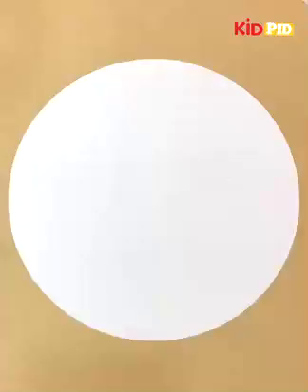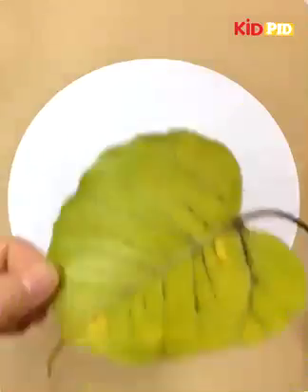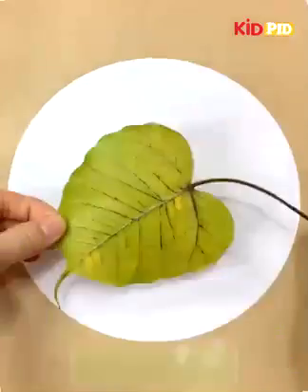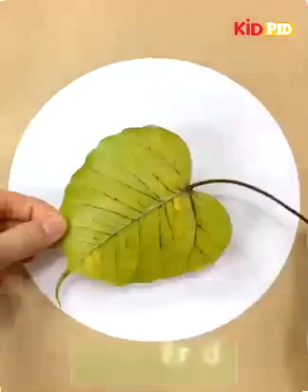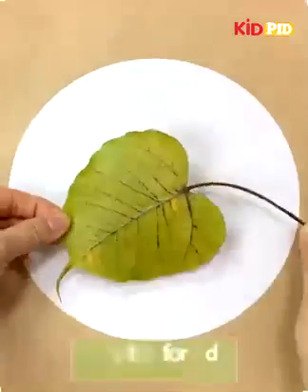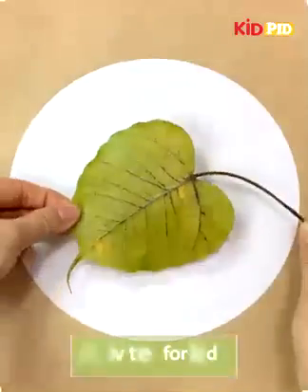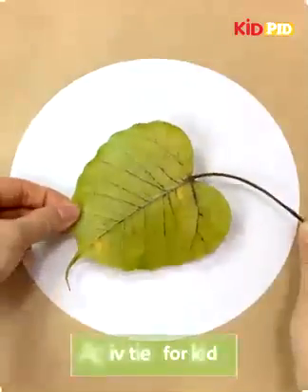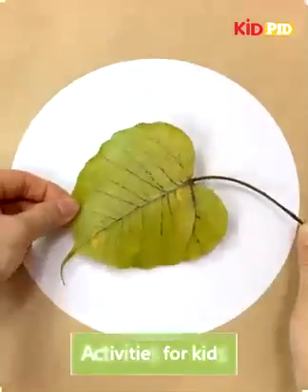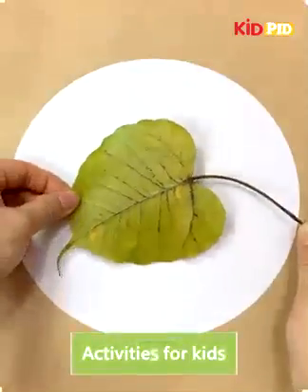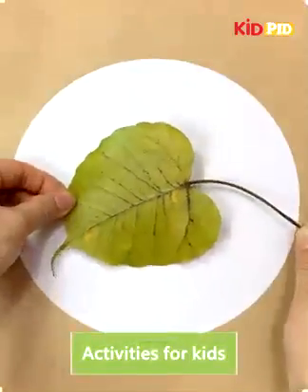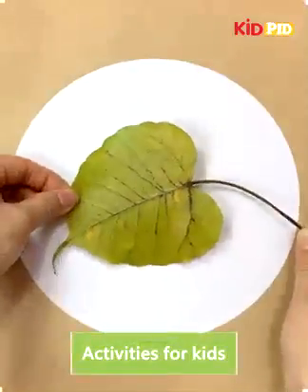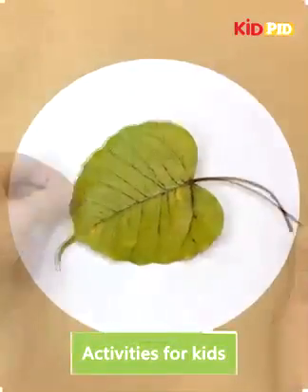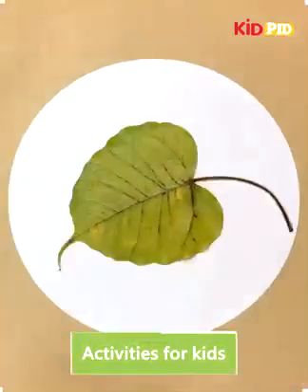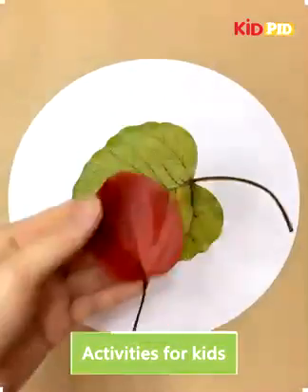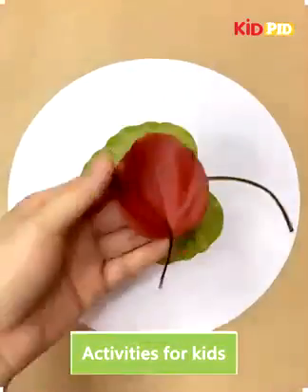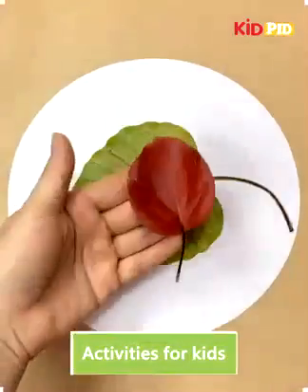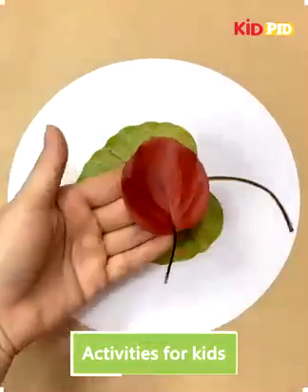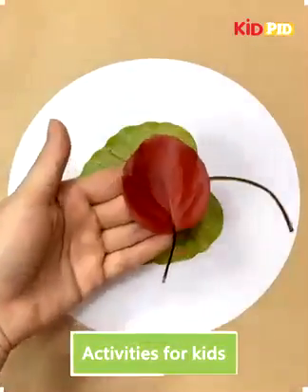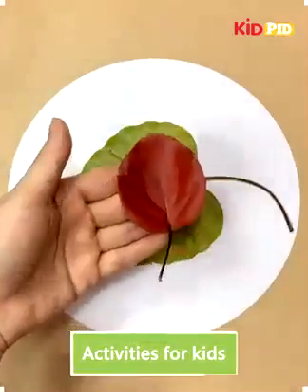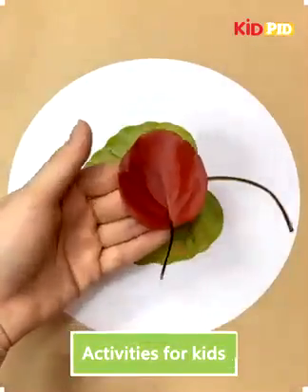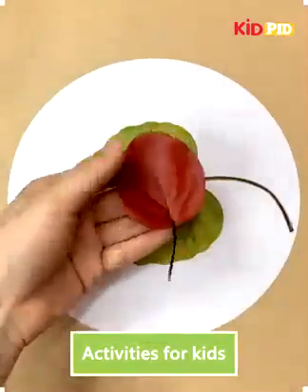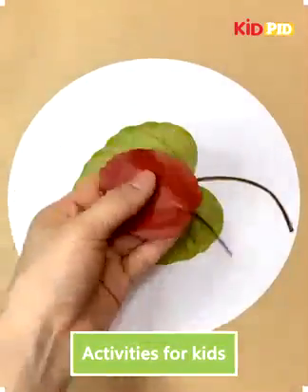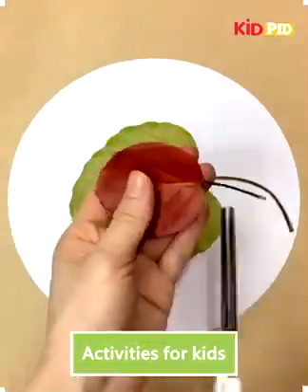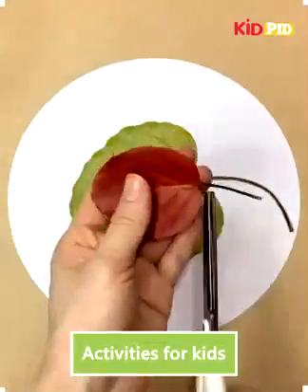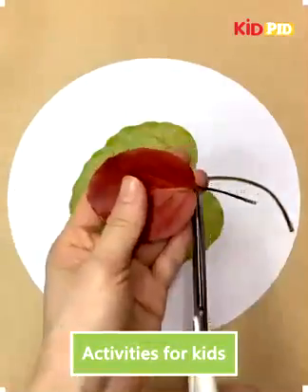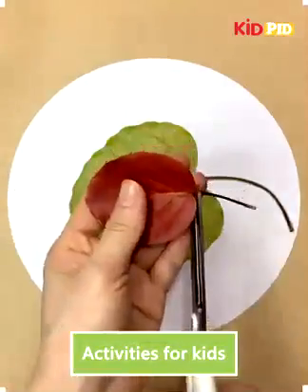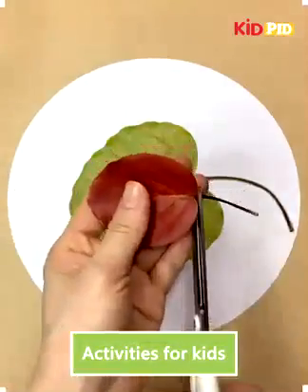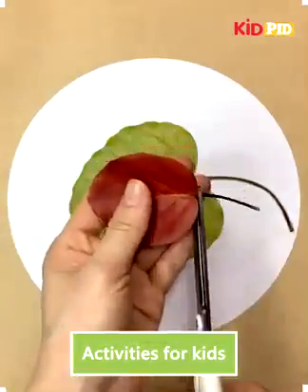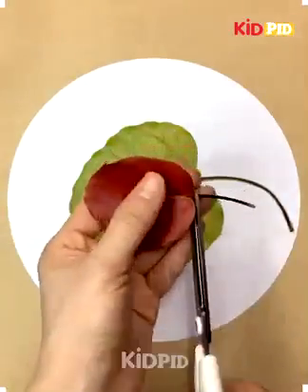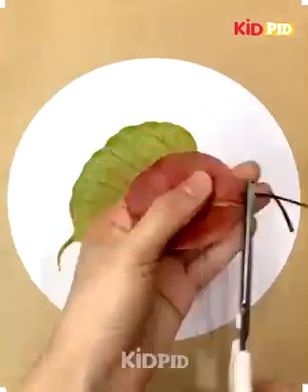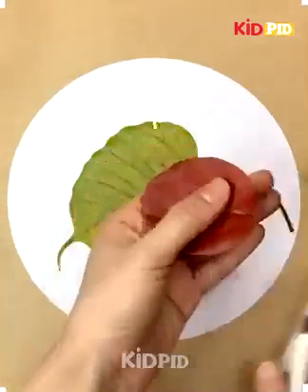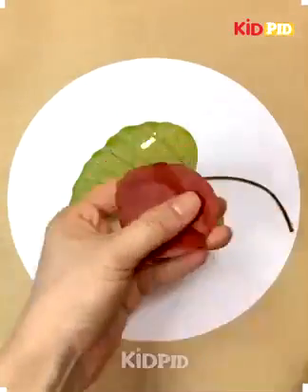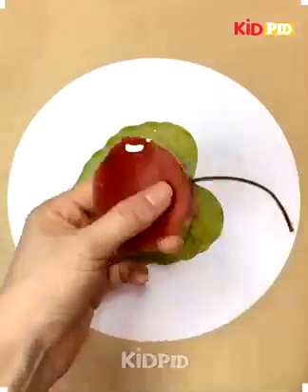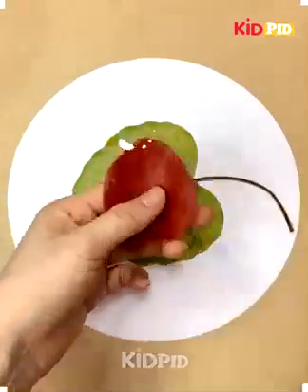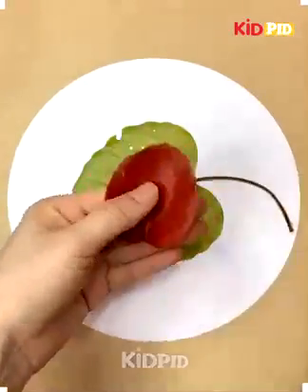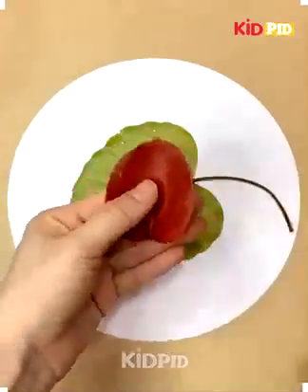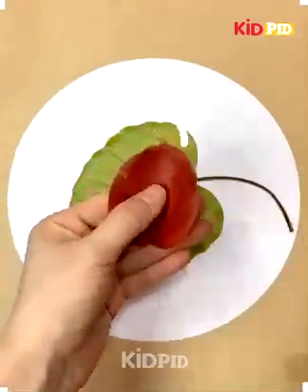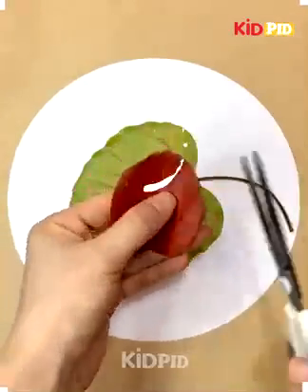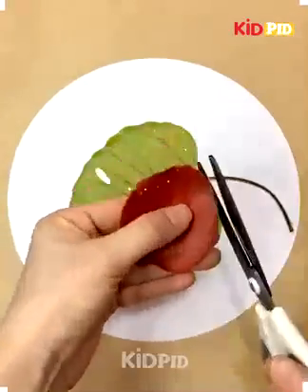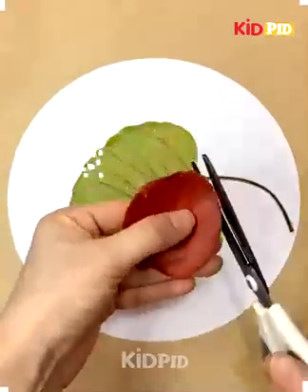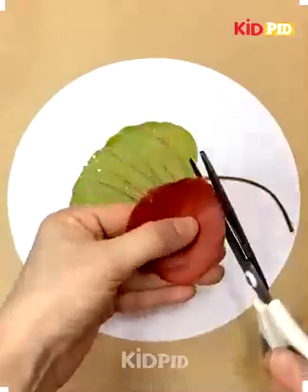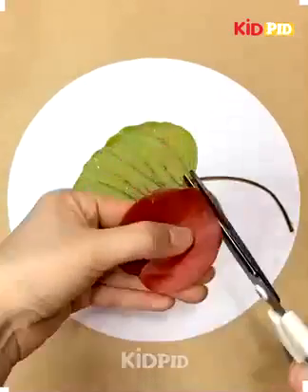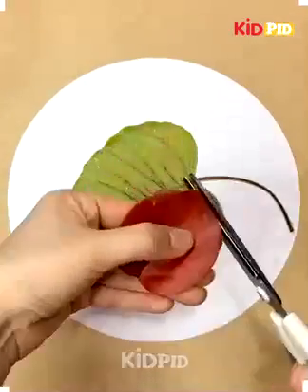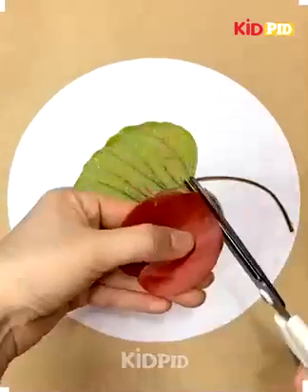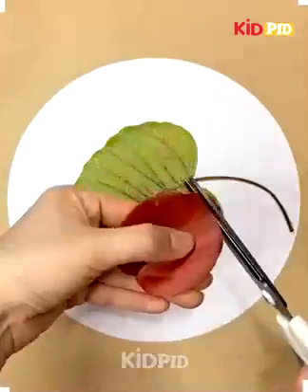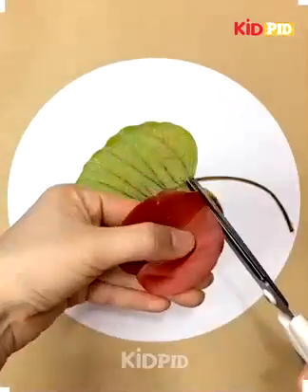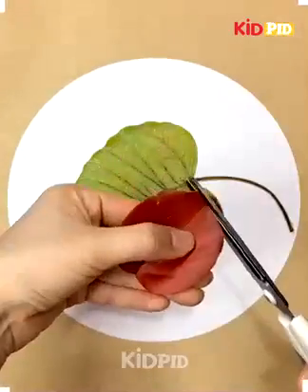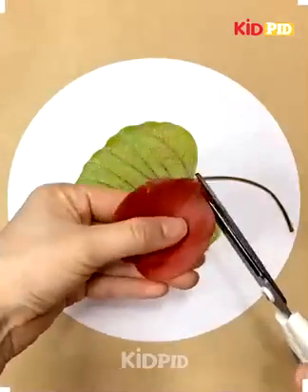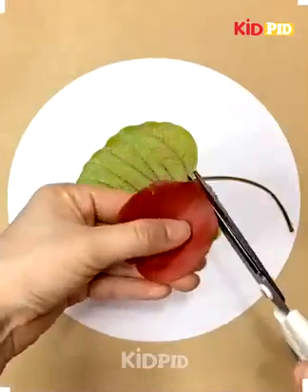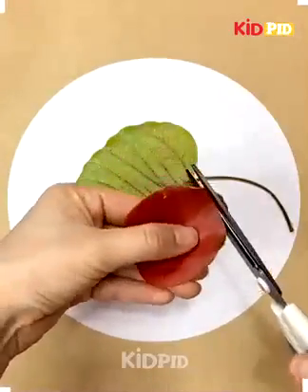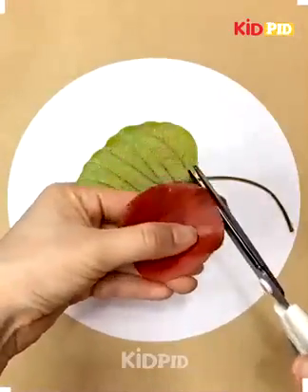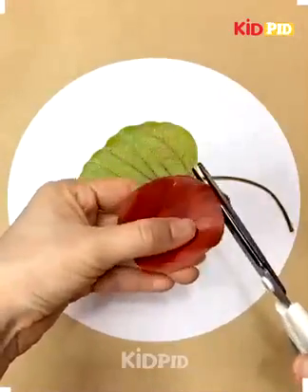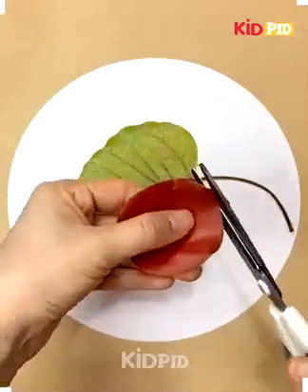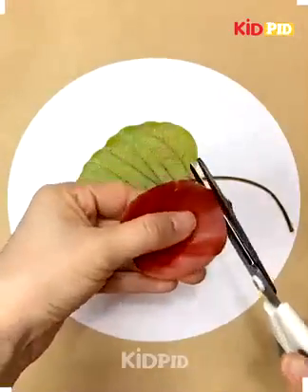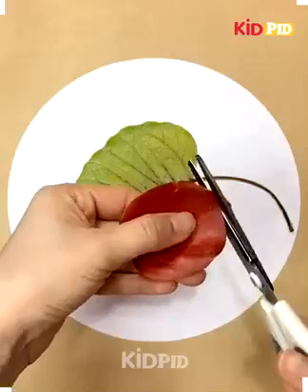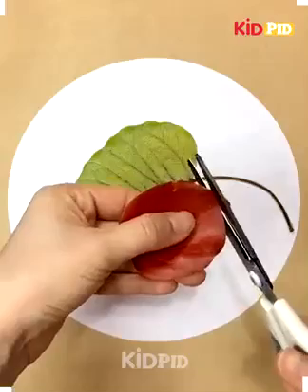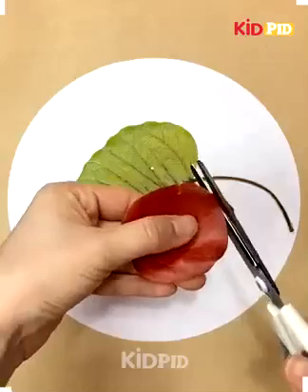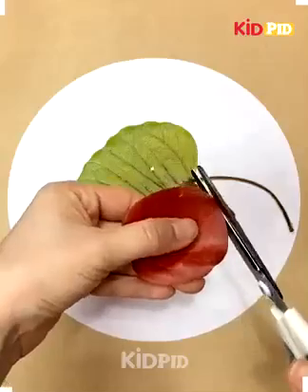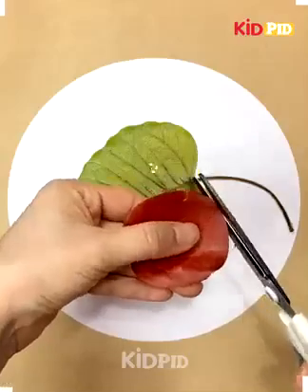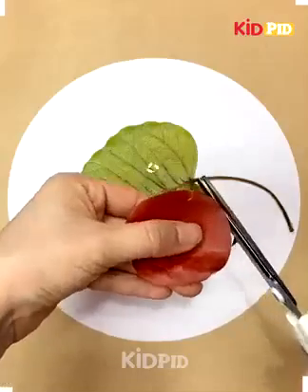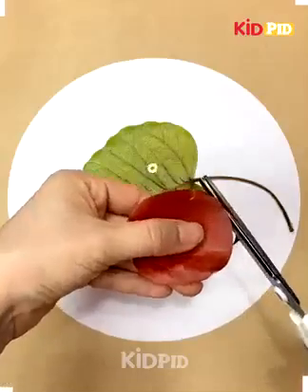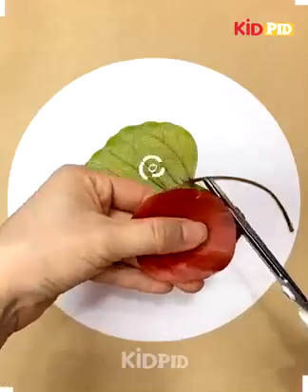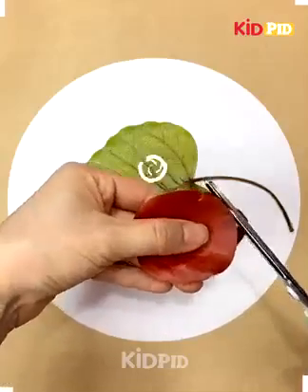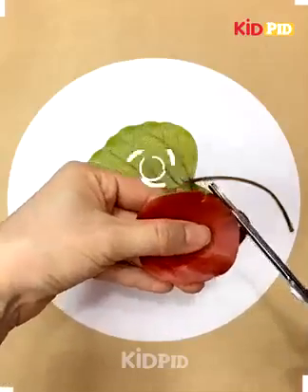Hello and welcome everybody to our Facebook page. Today we will see how to make different crafts by using leaves.